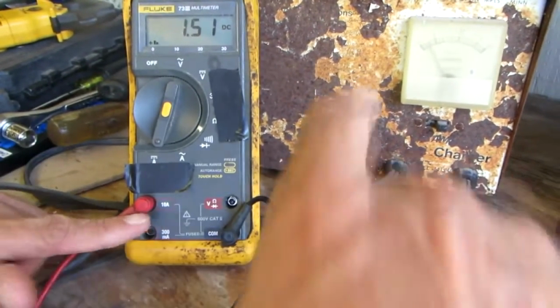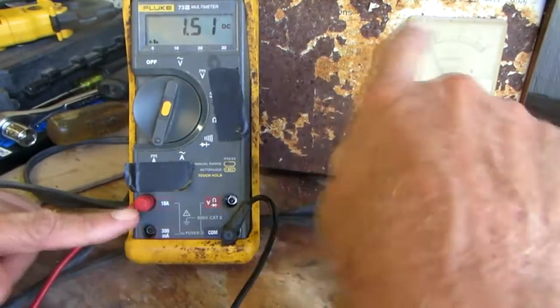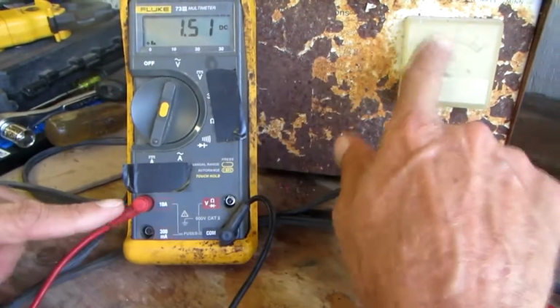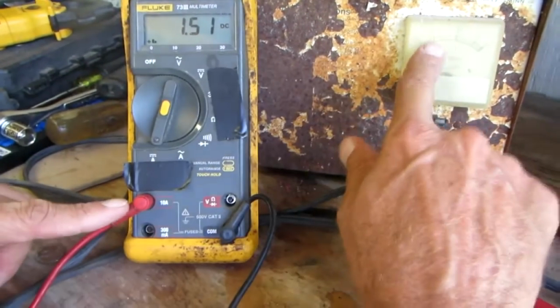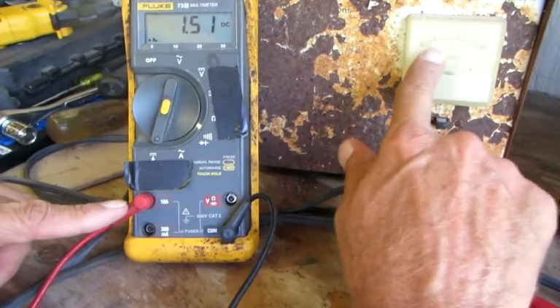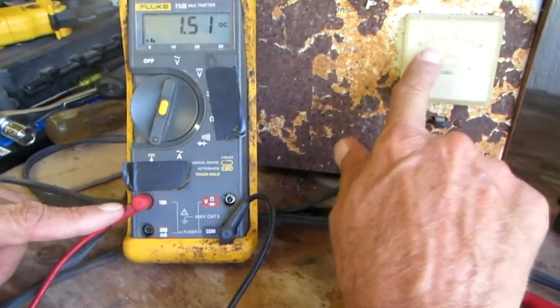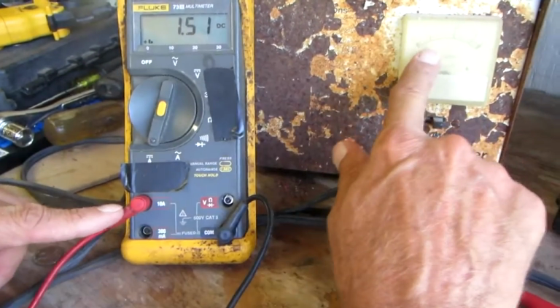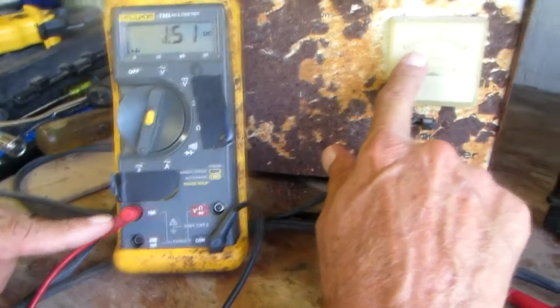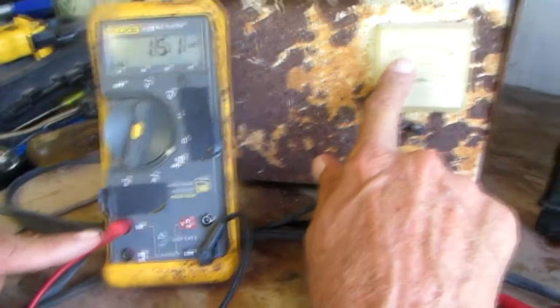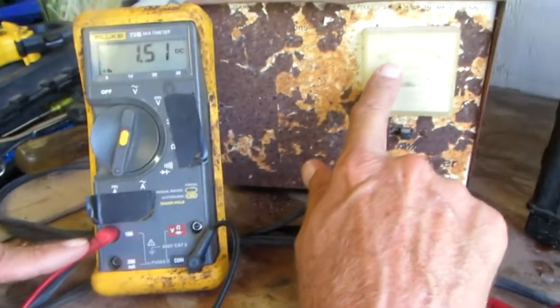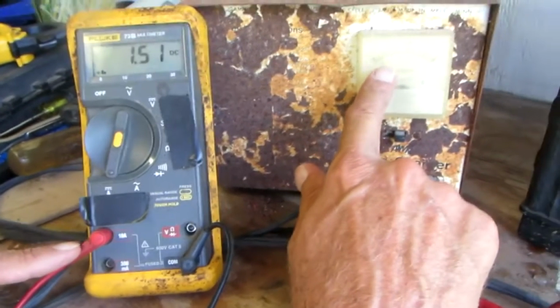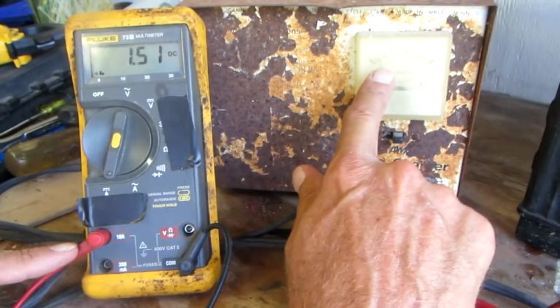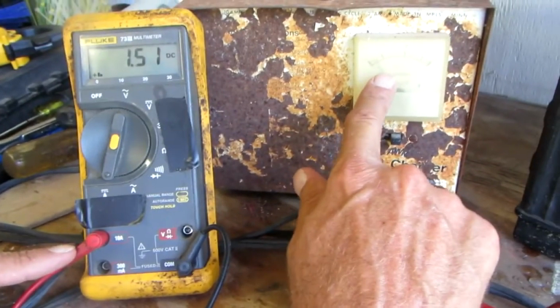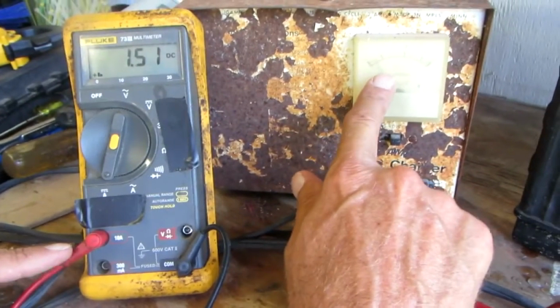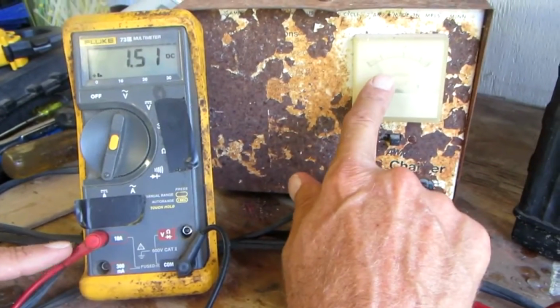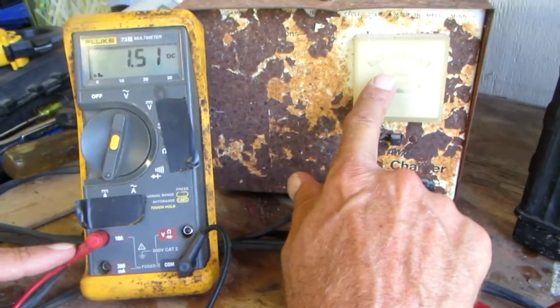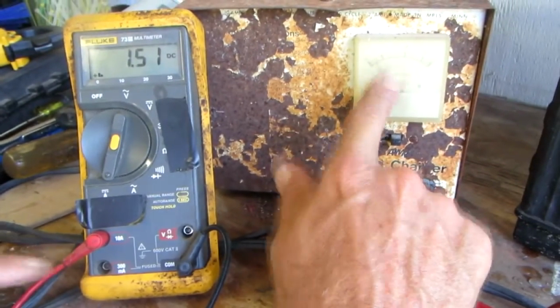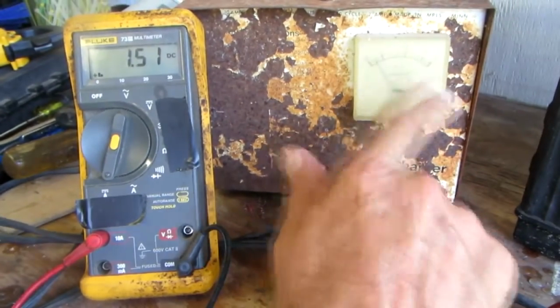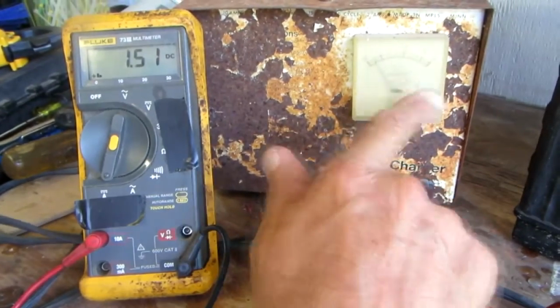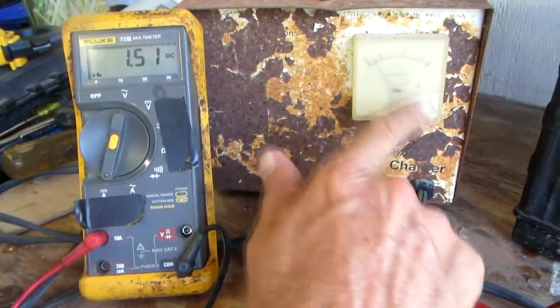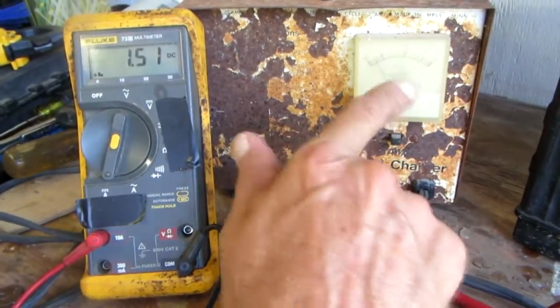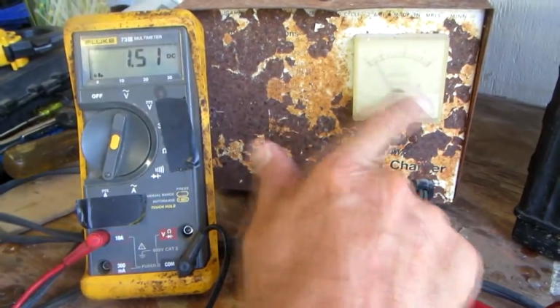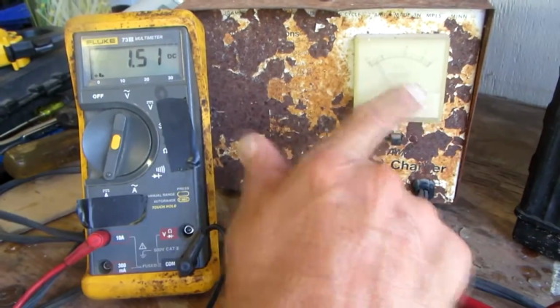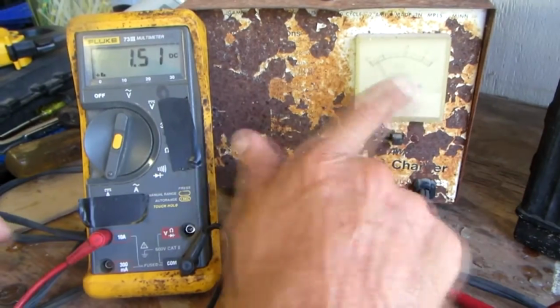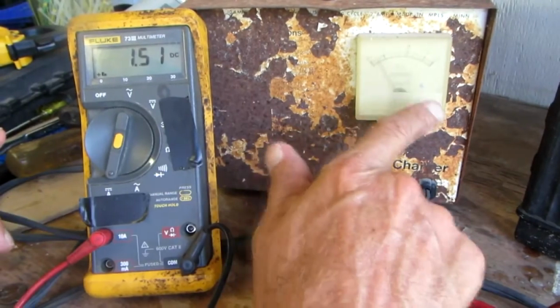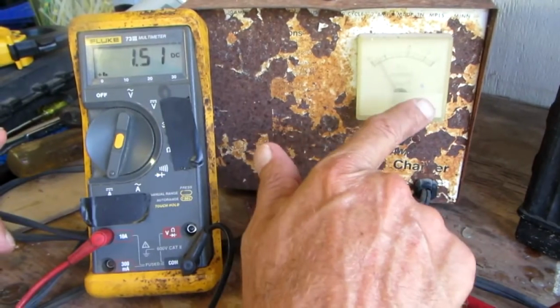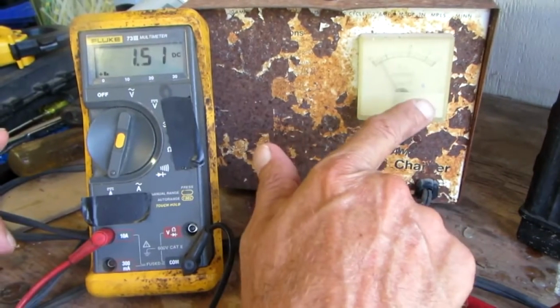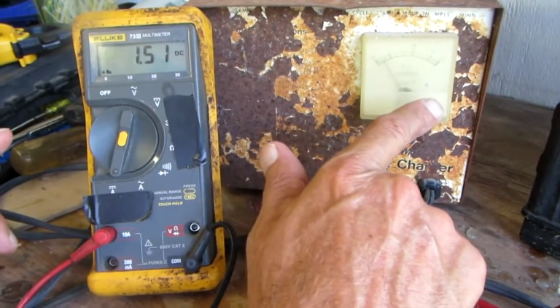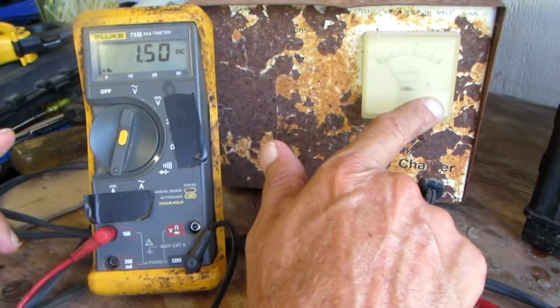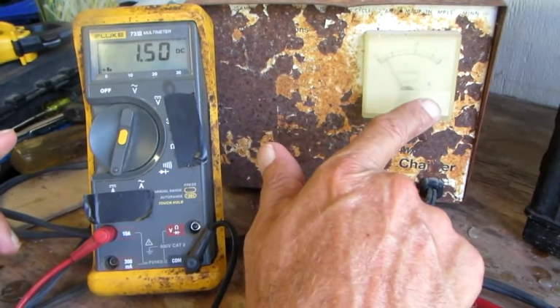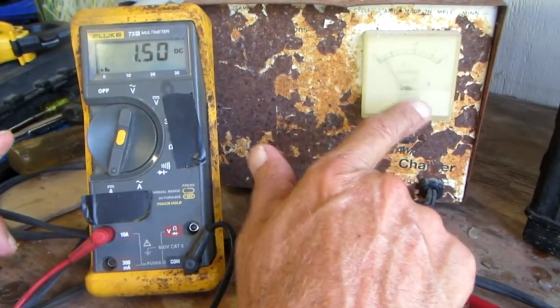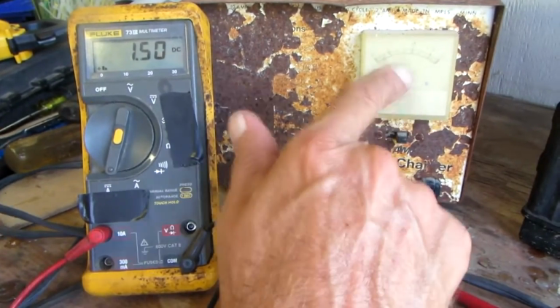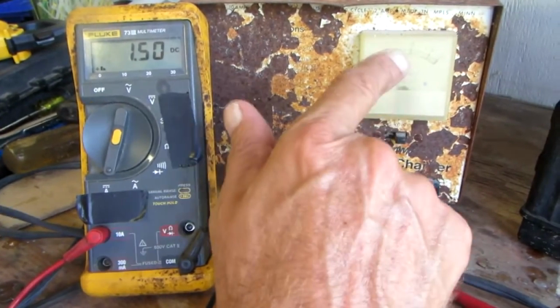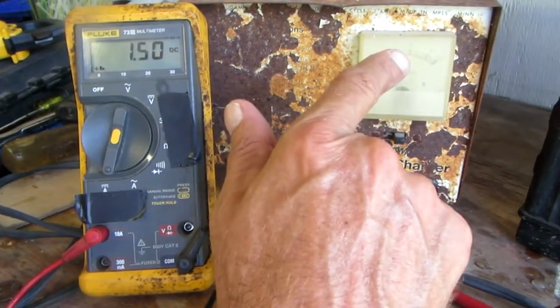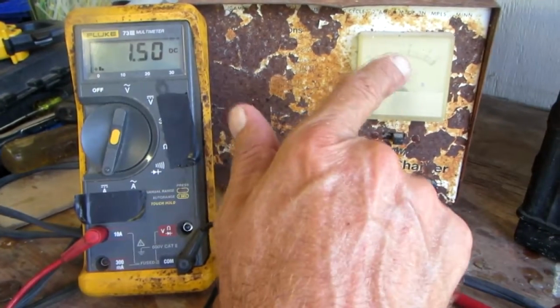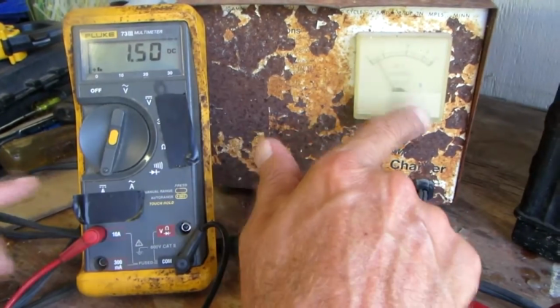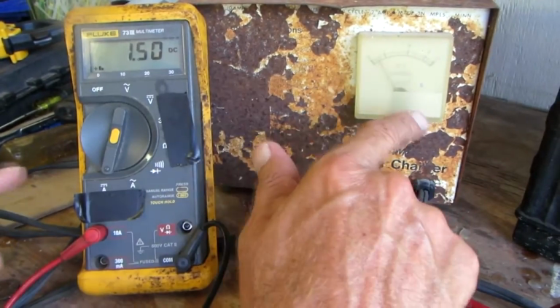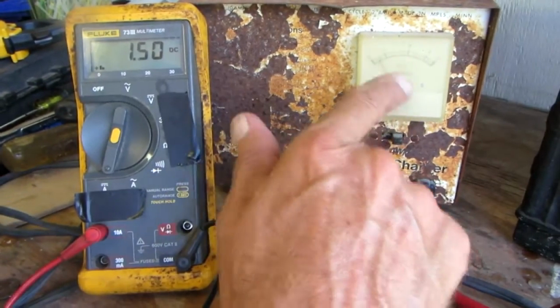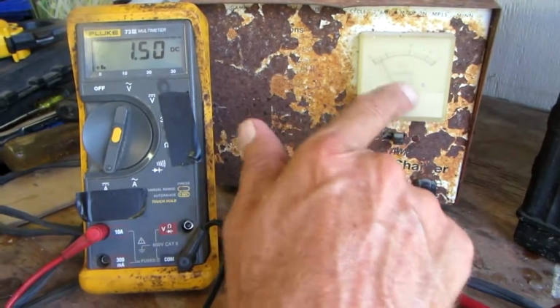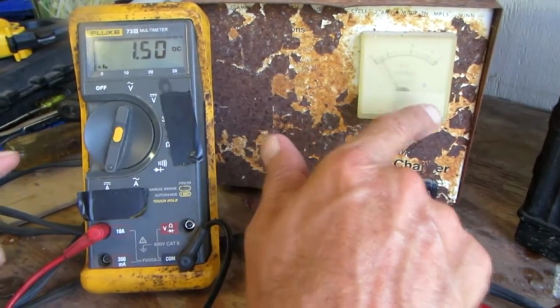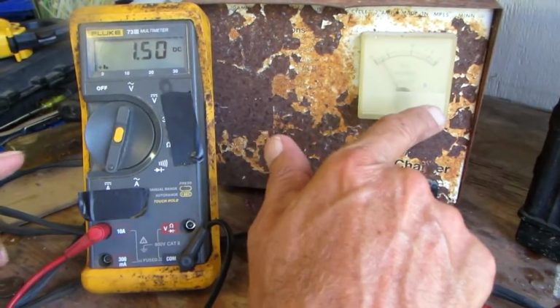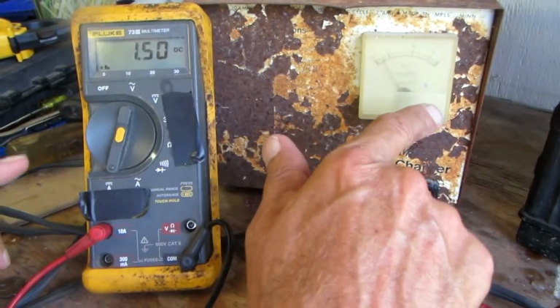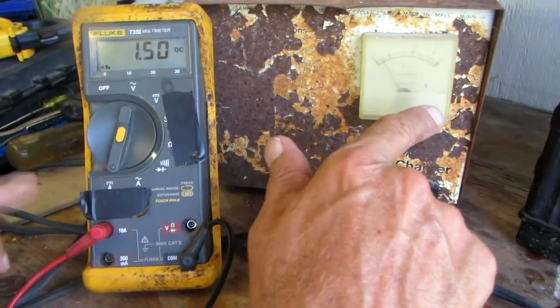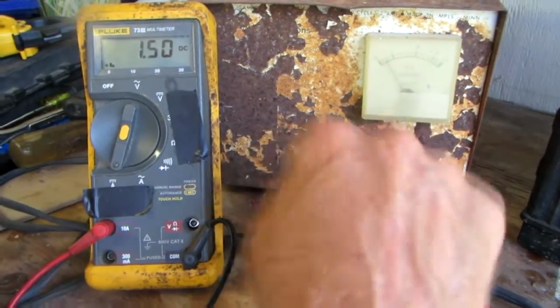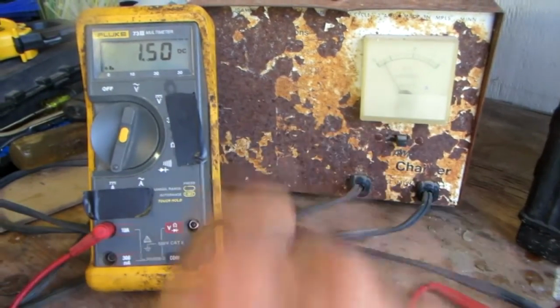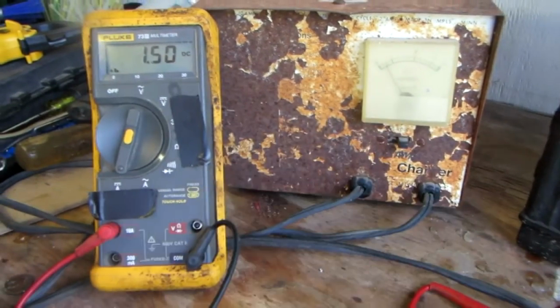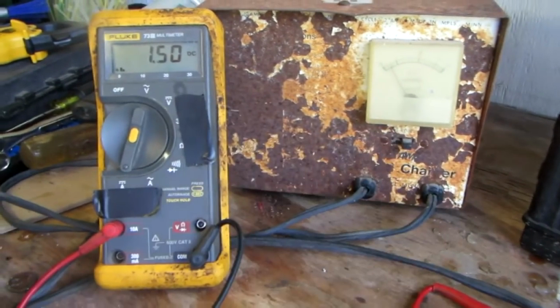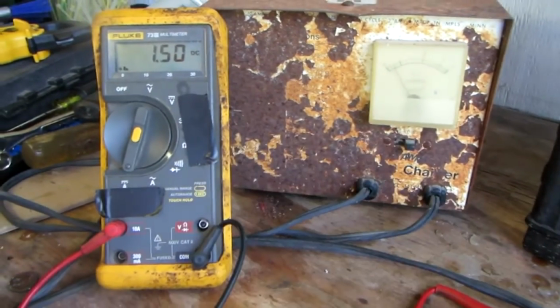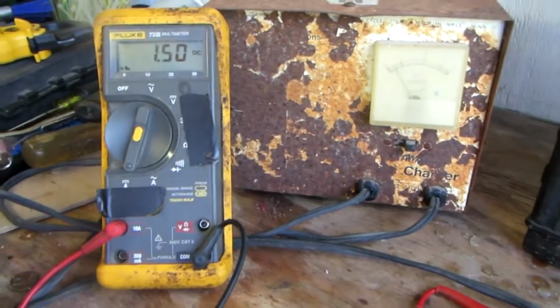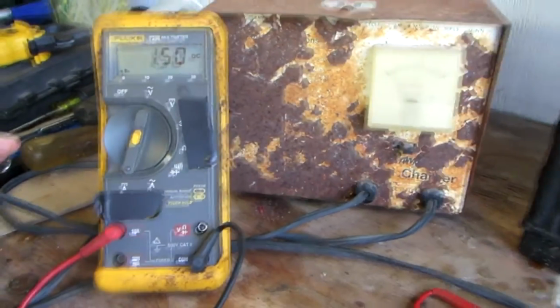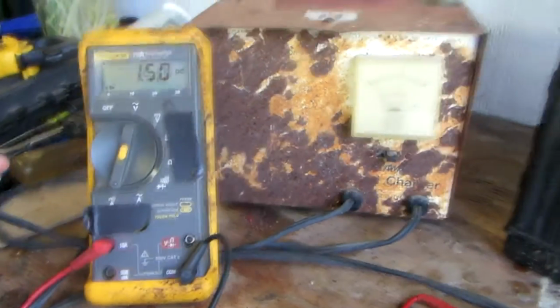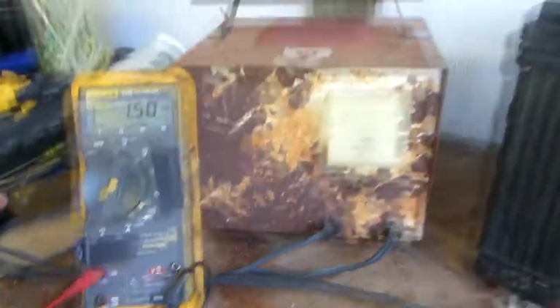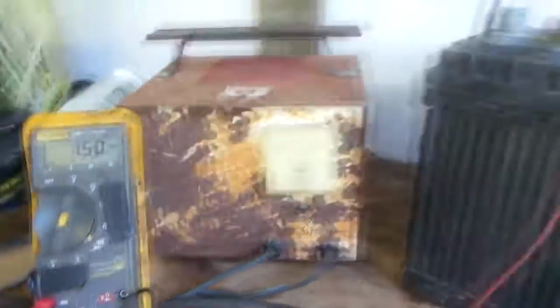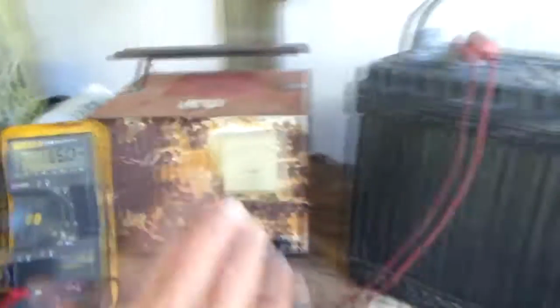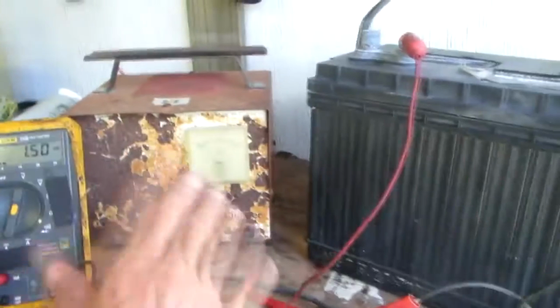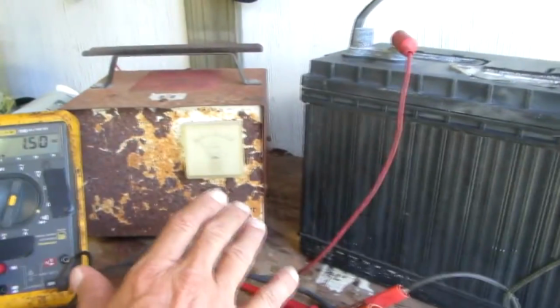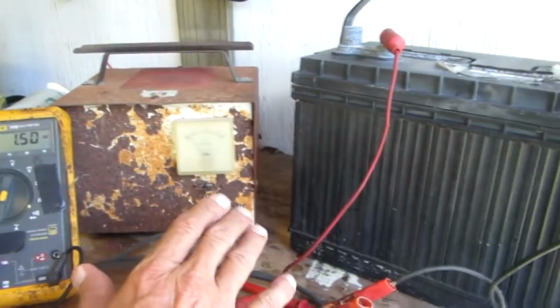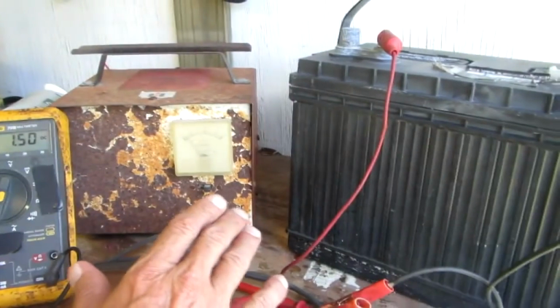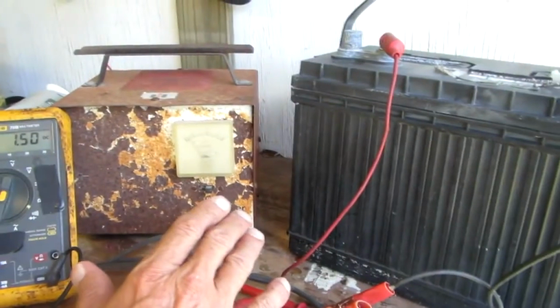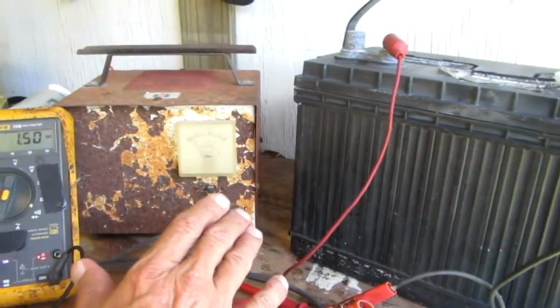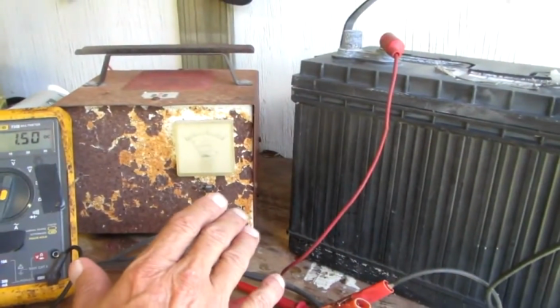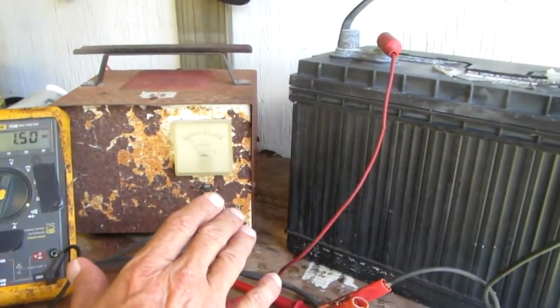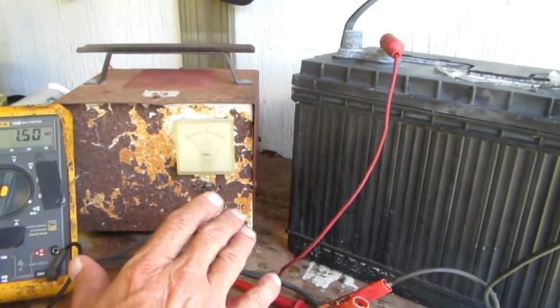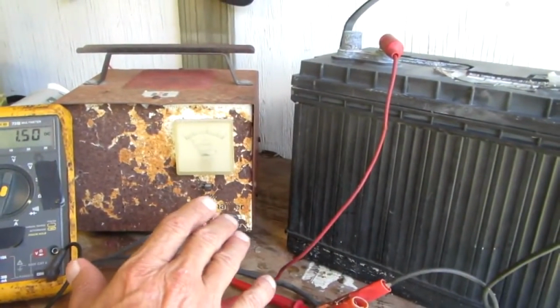And now I have it on. You can see I'm reading 1.5 amps are being used to charge this battery.